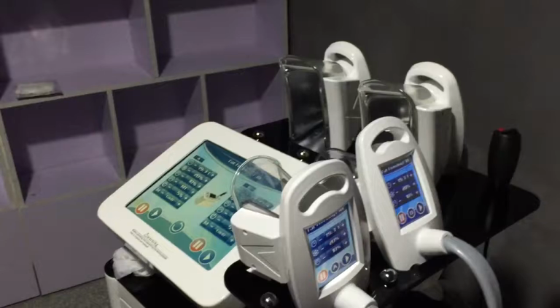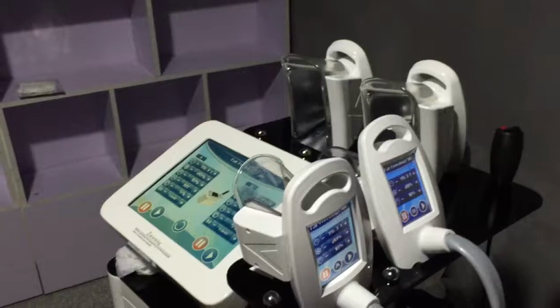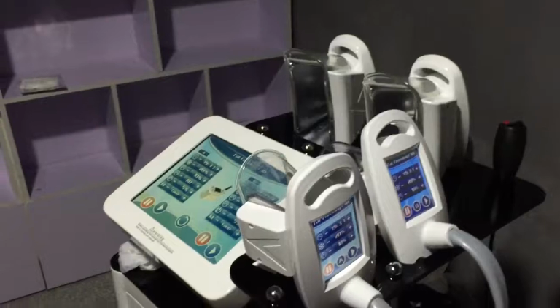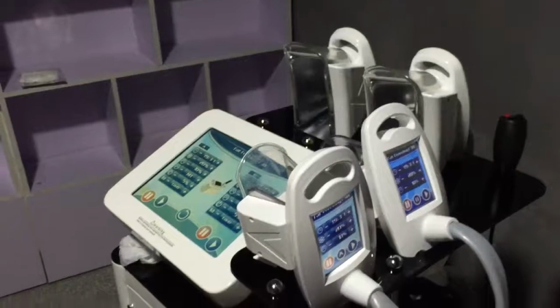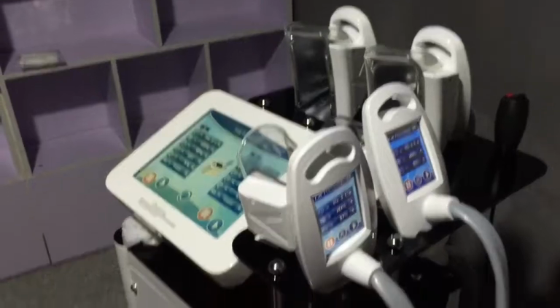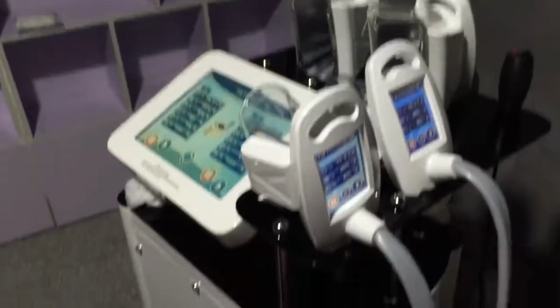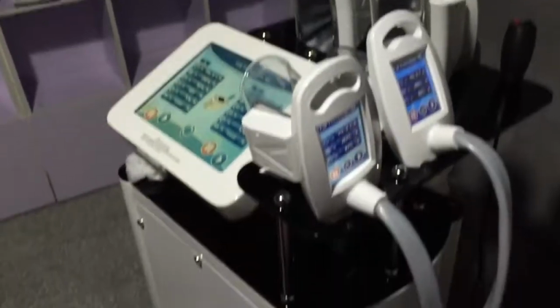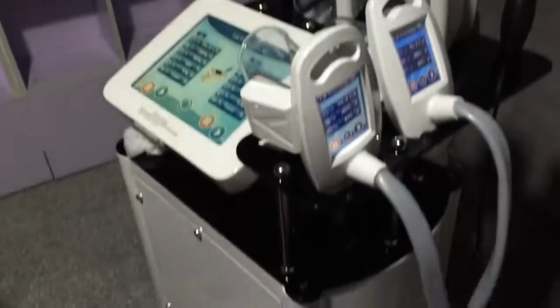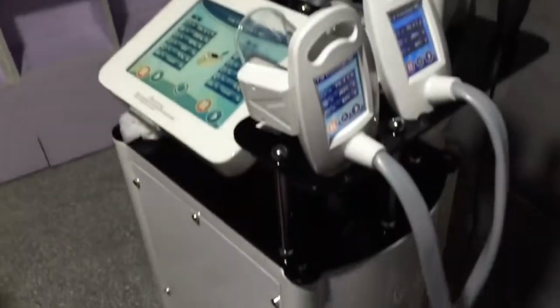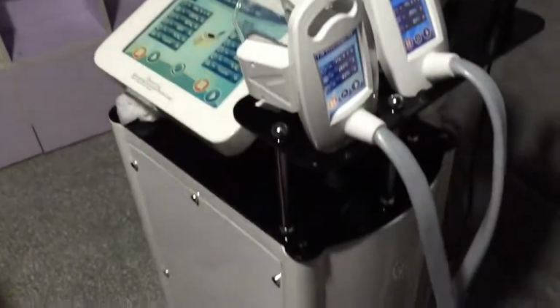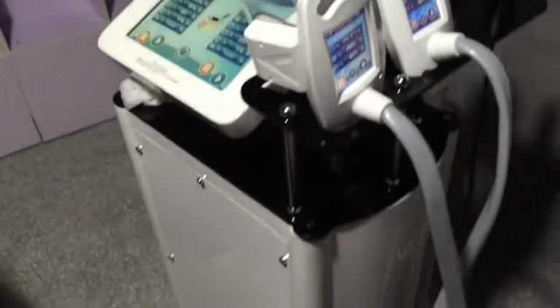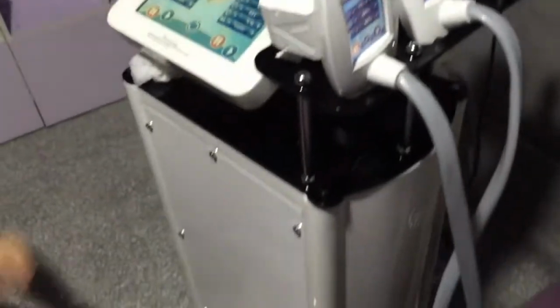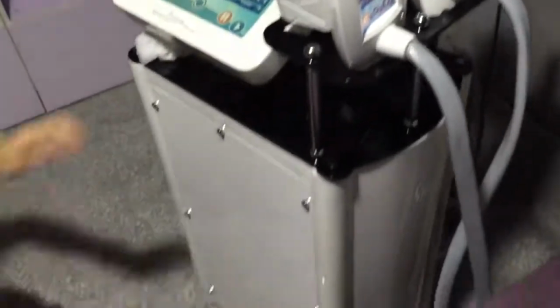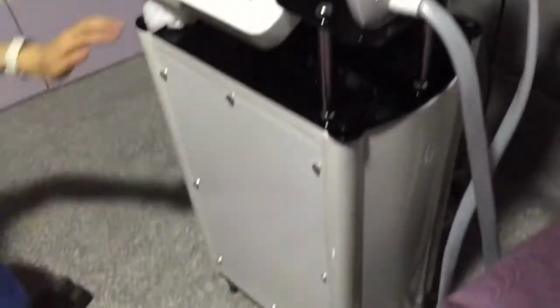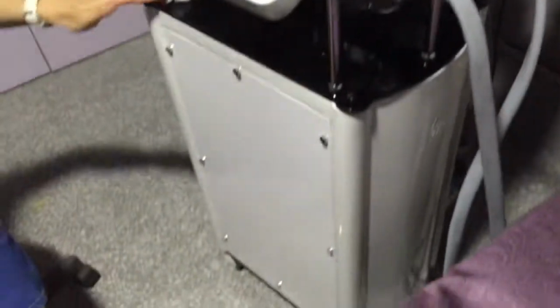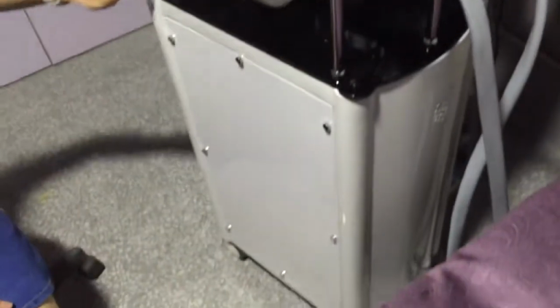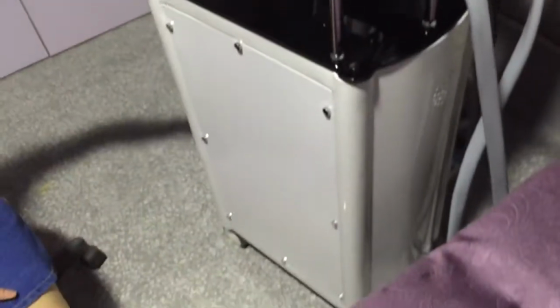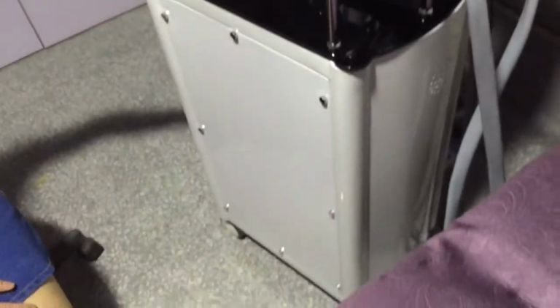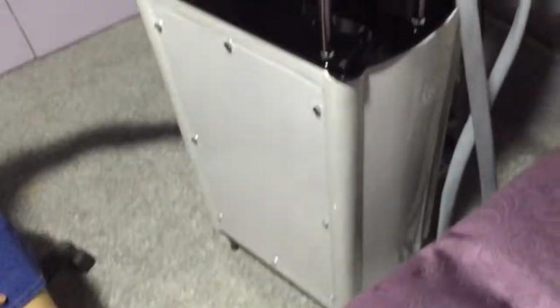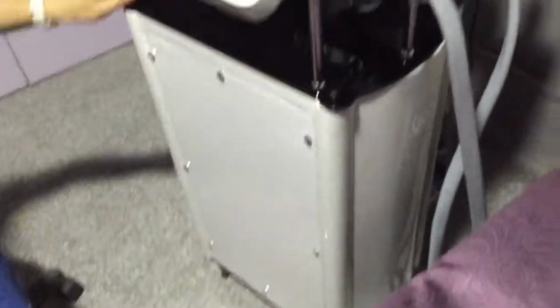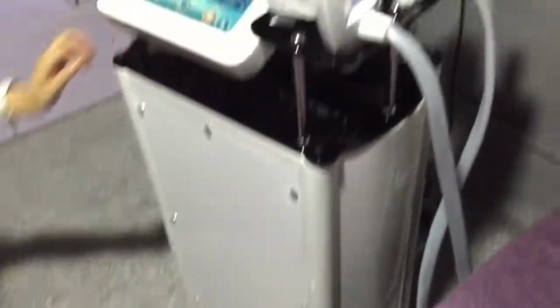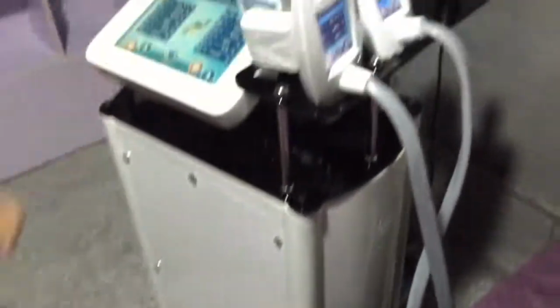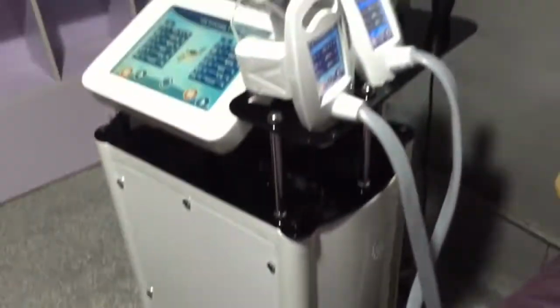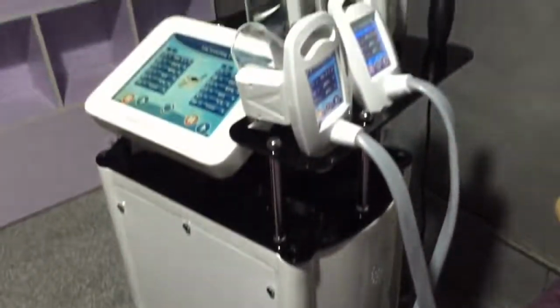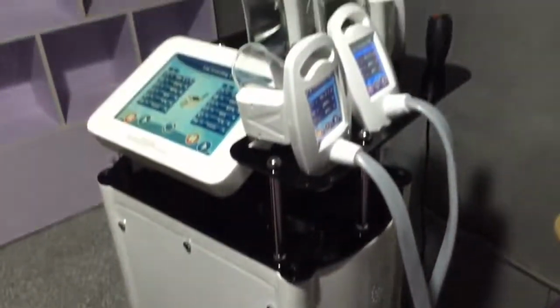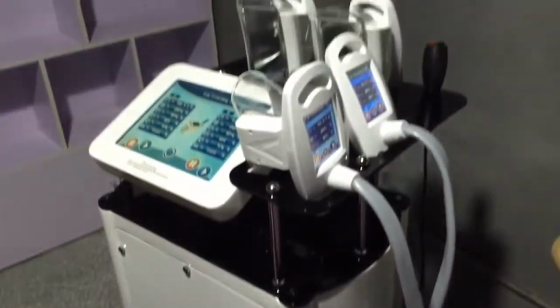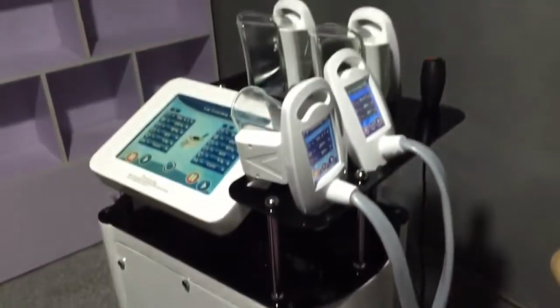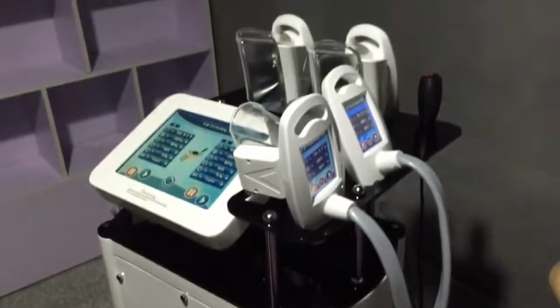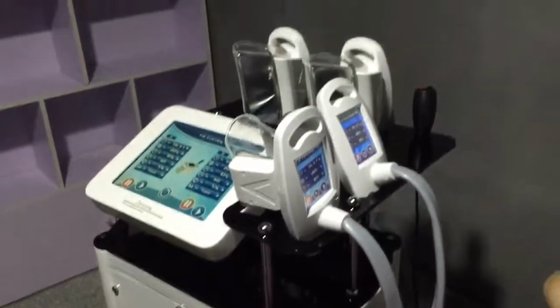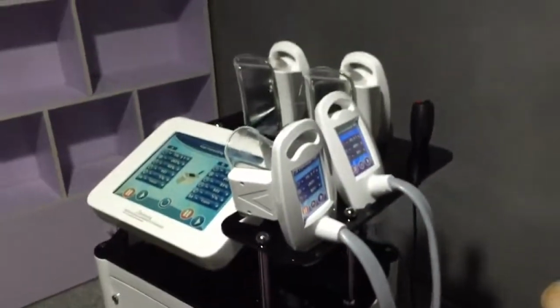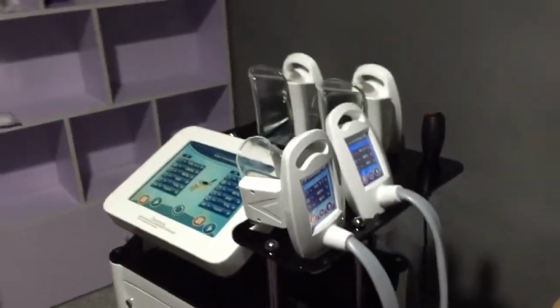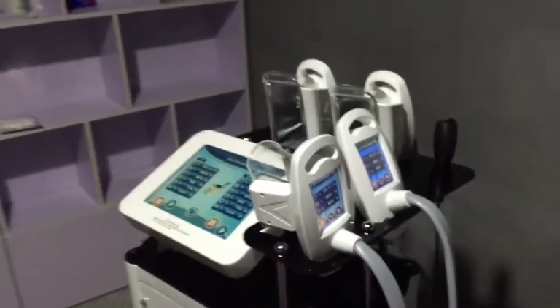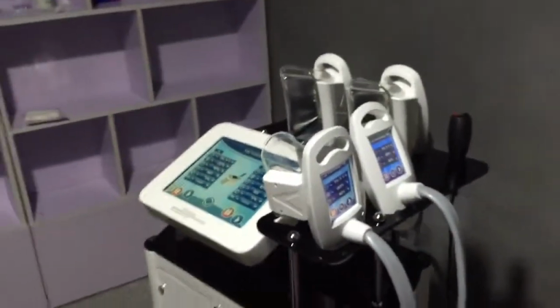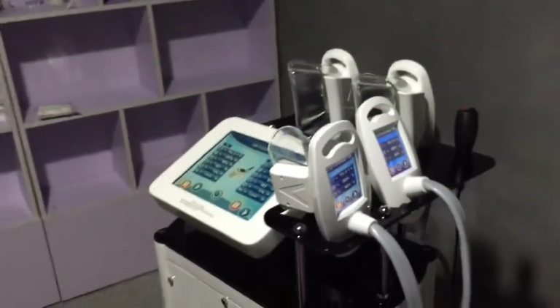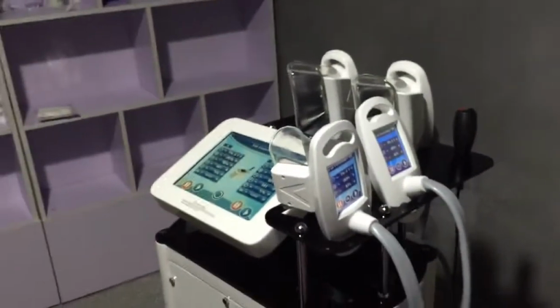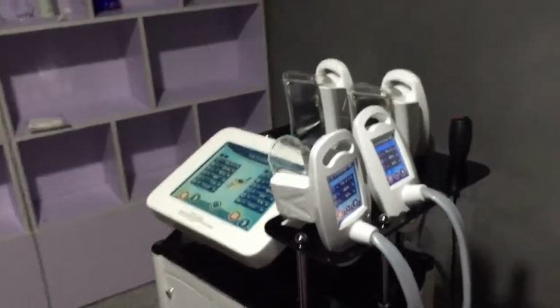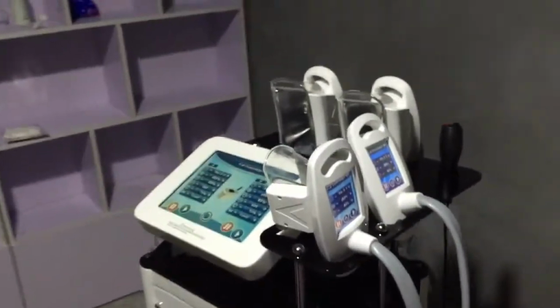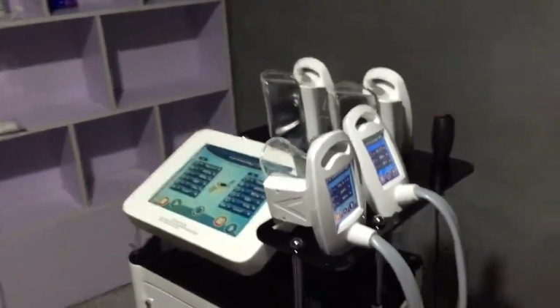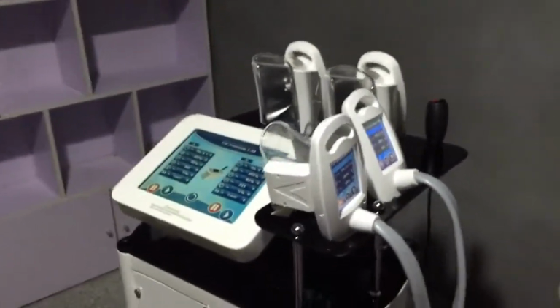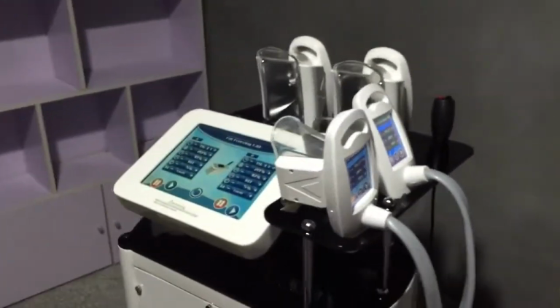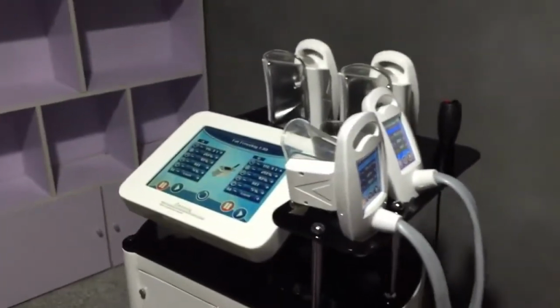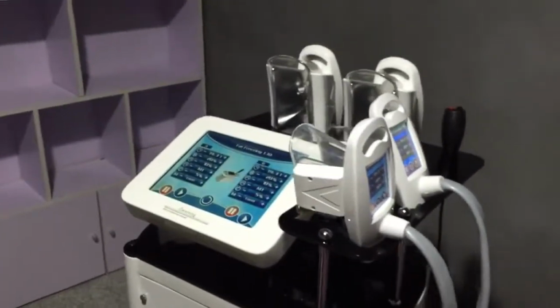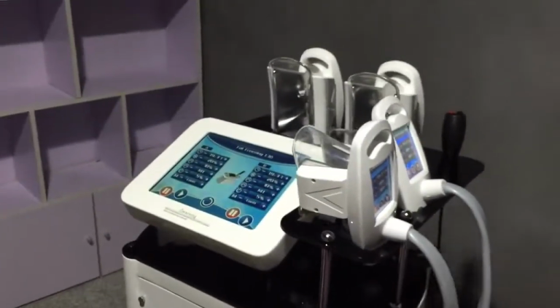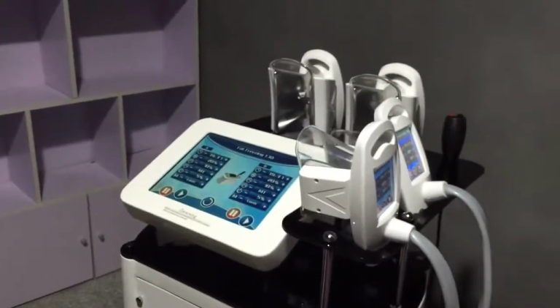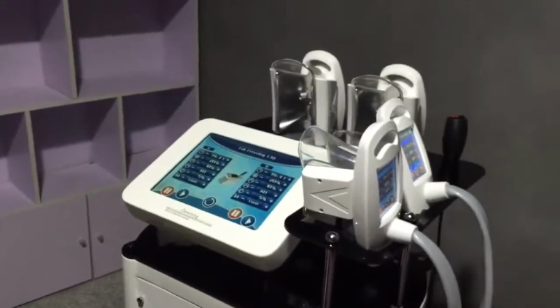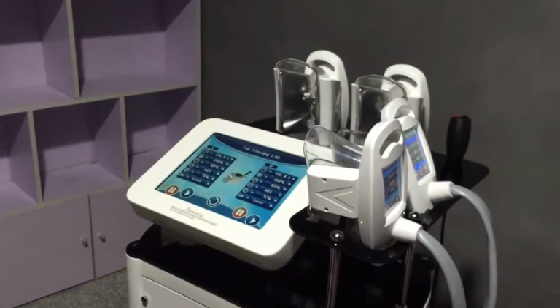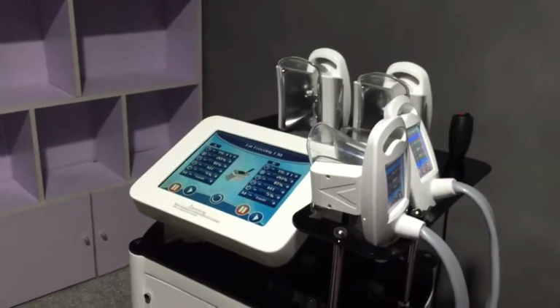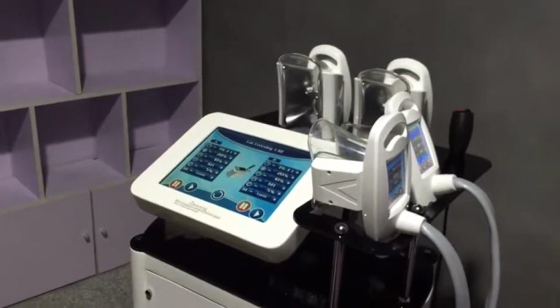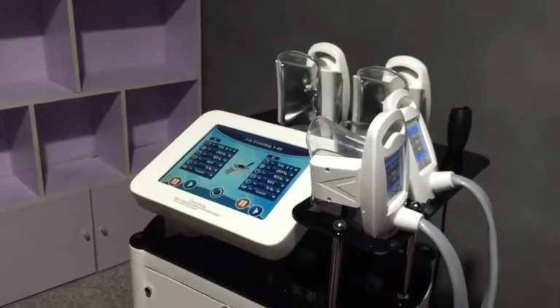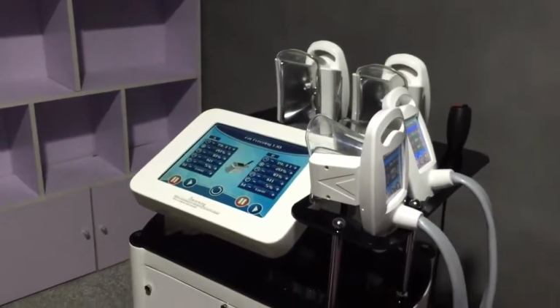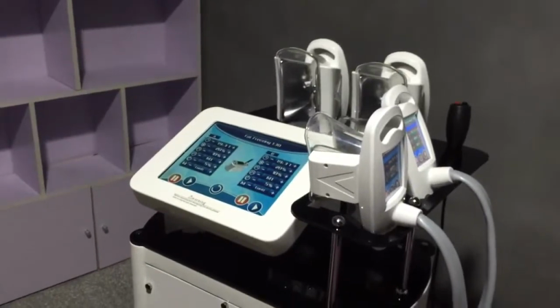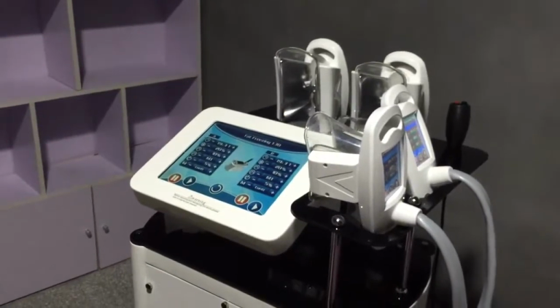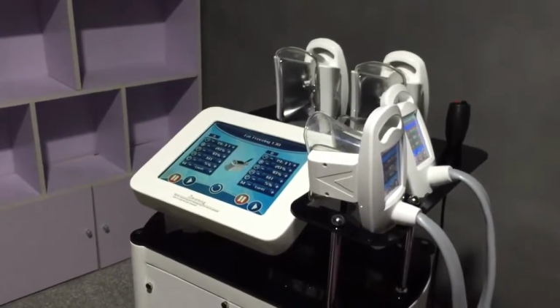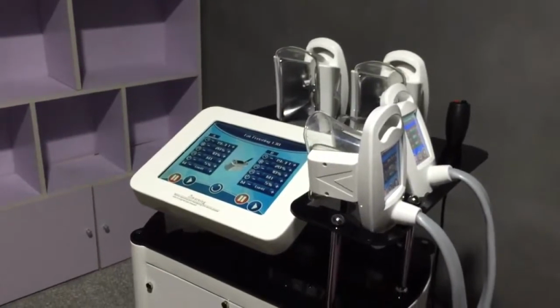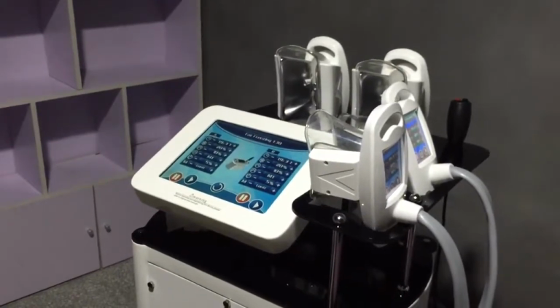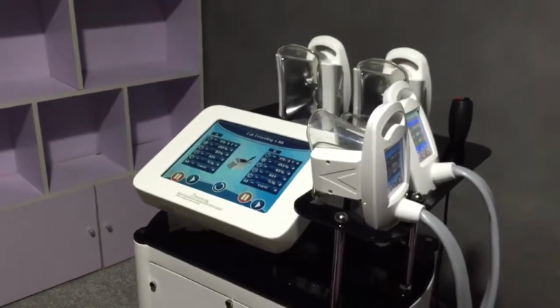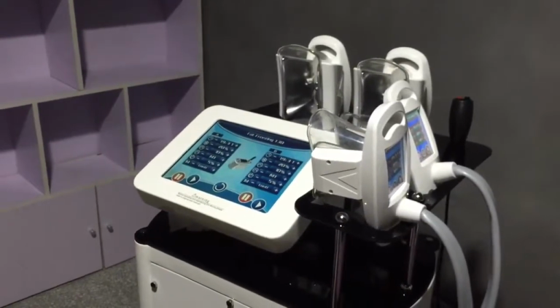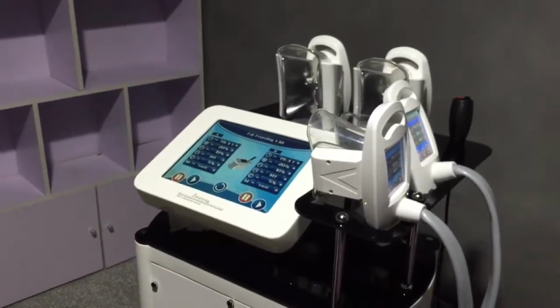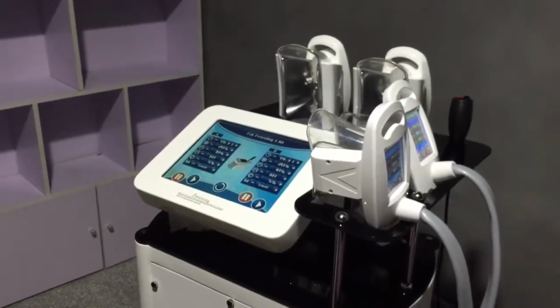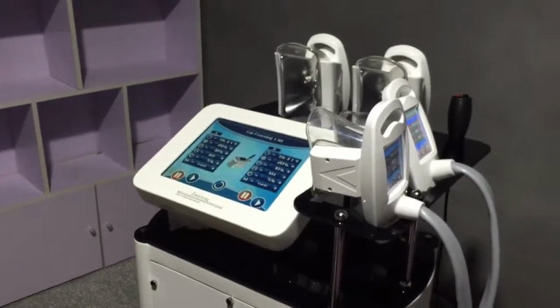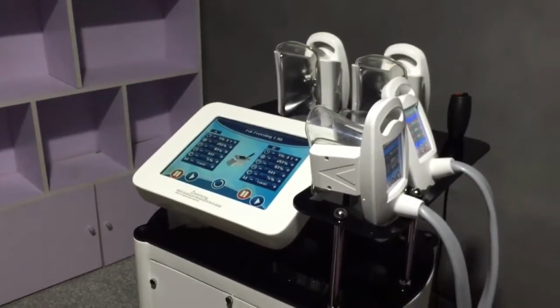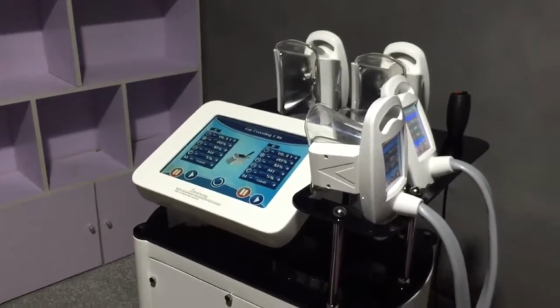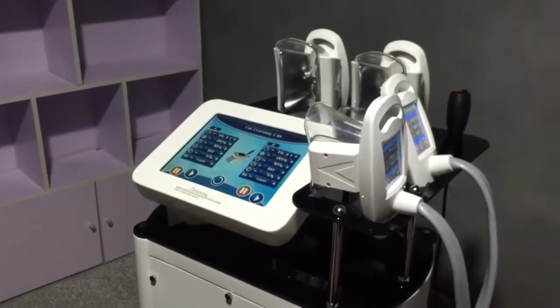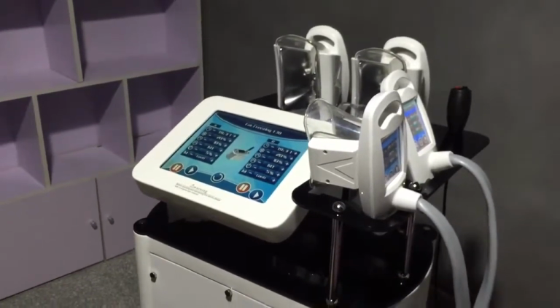Hello, this is Ice from TMB Beauty Equipment Company. Now I would like to show you the treatment of the 4-handles back breathing machines.